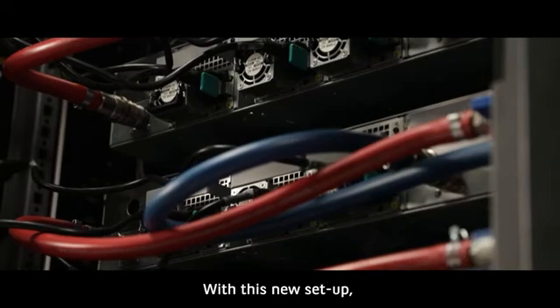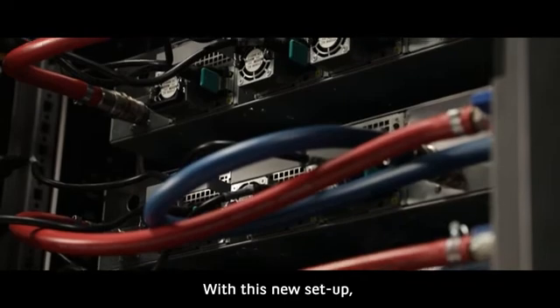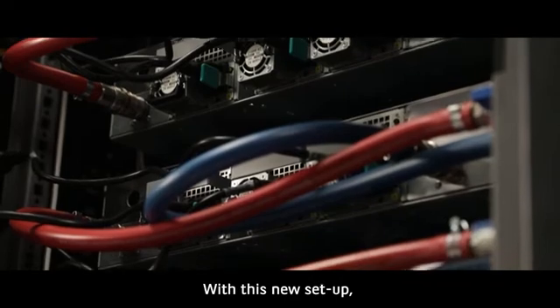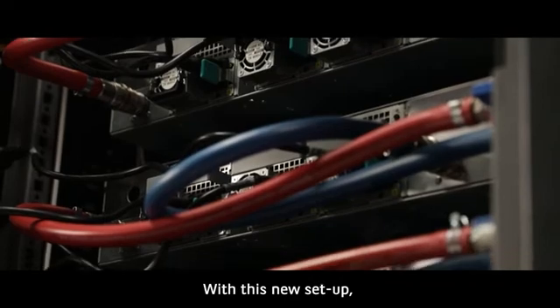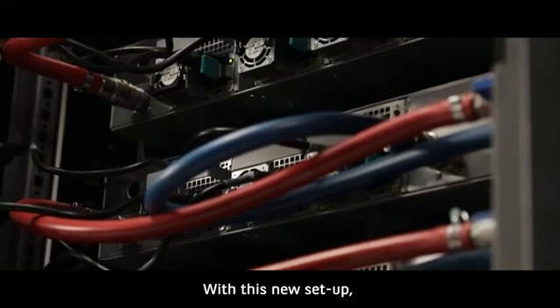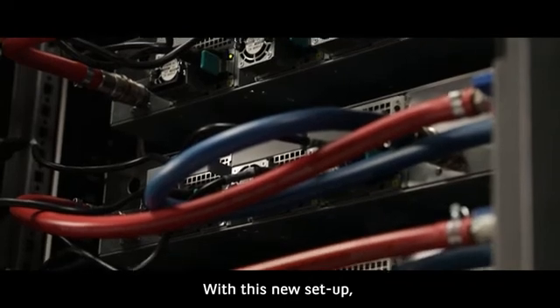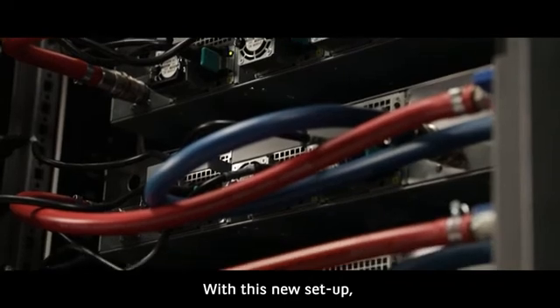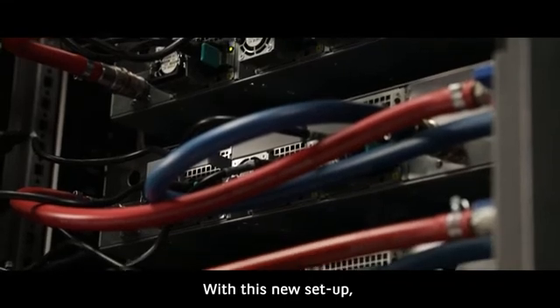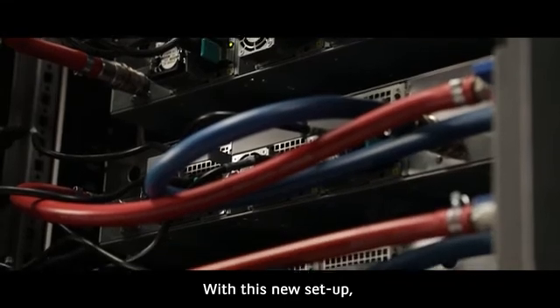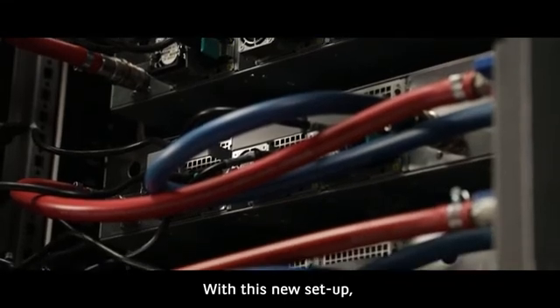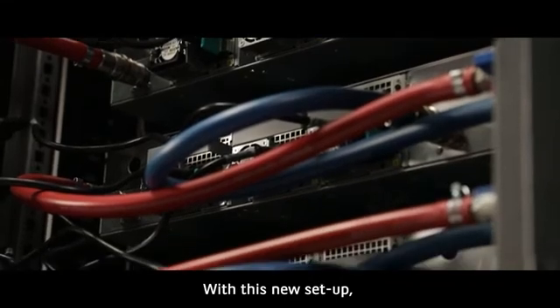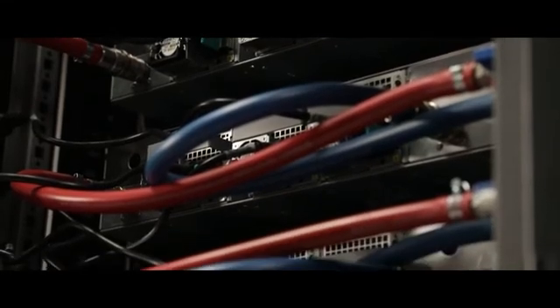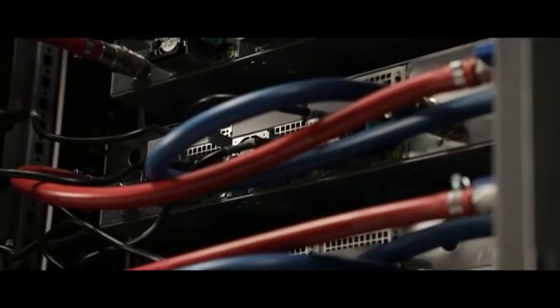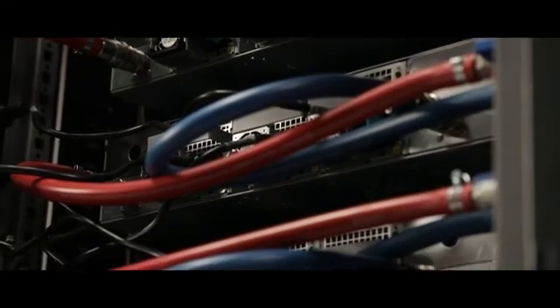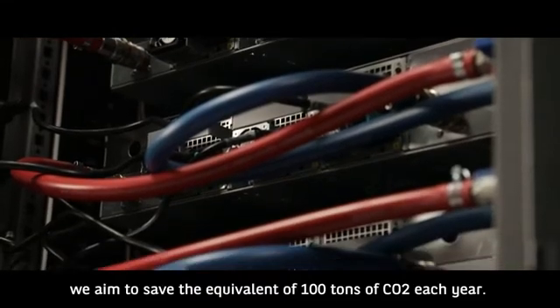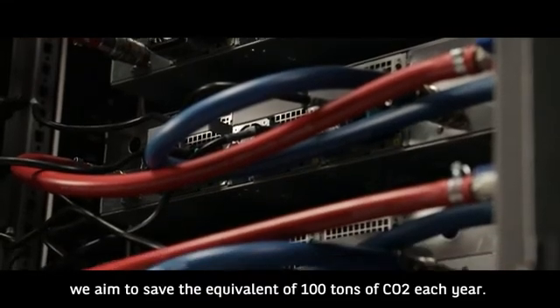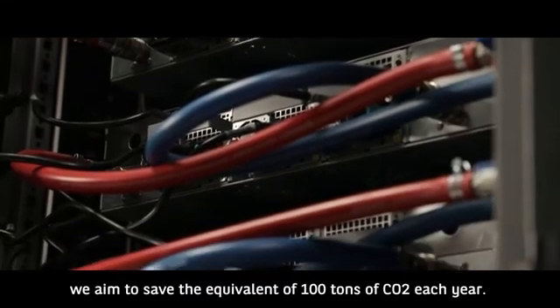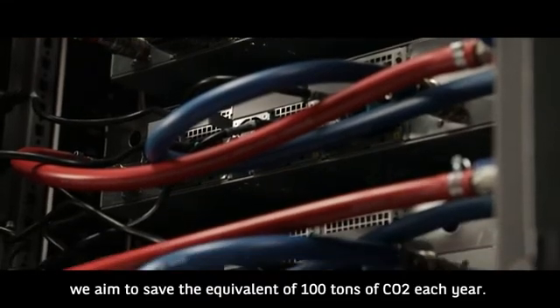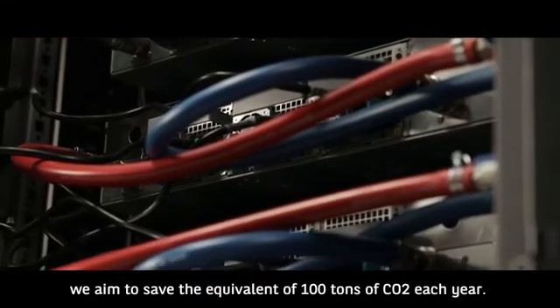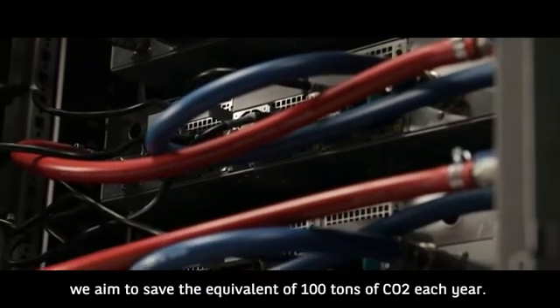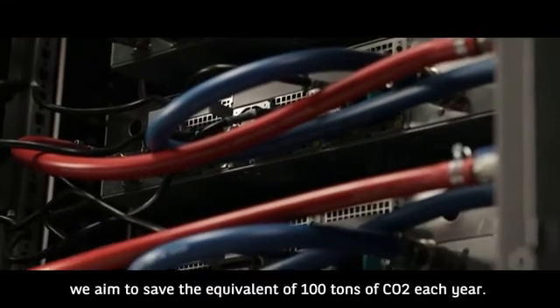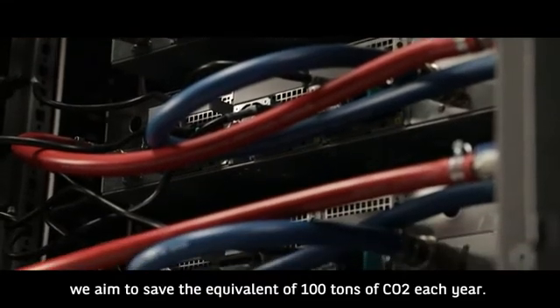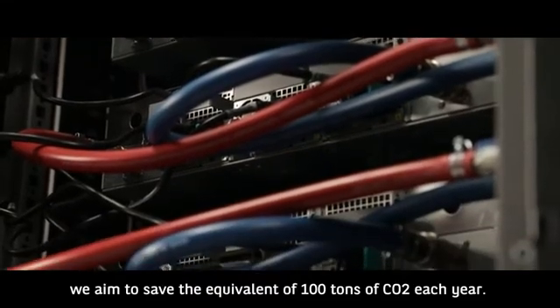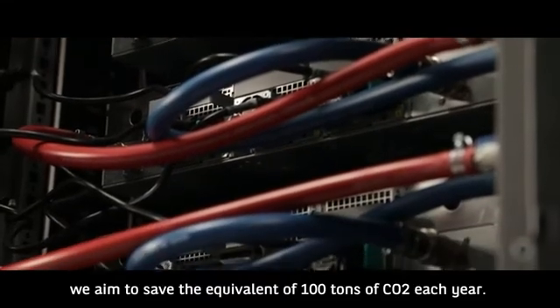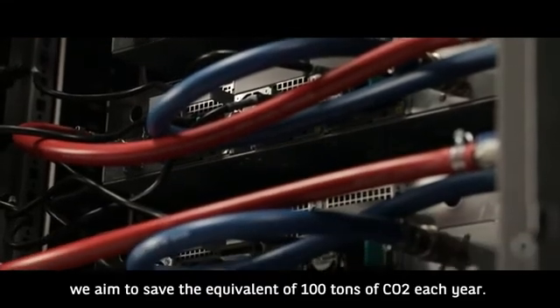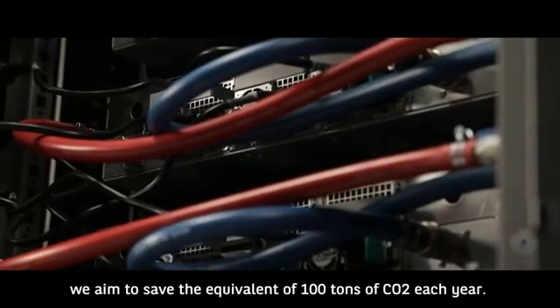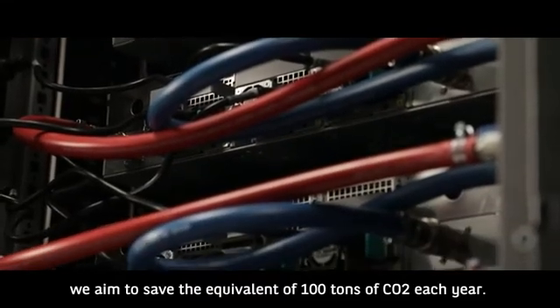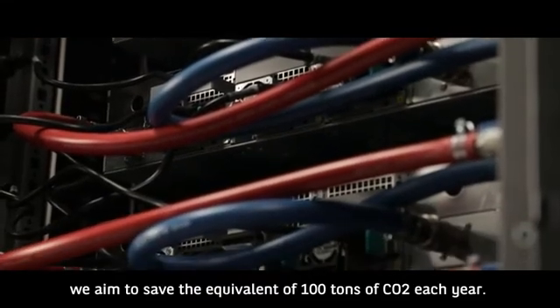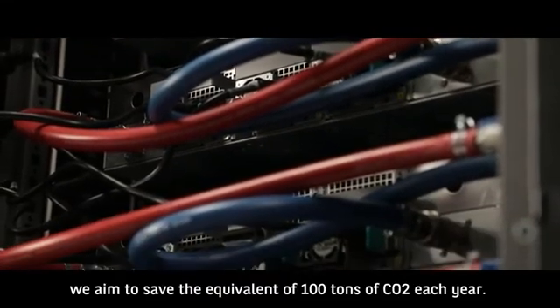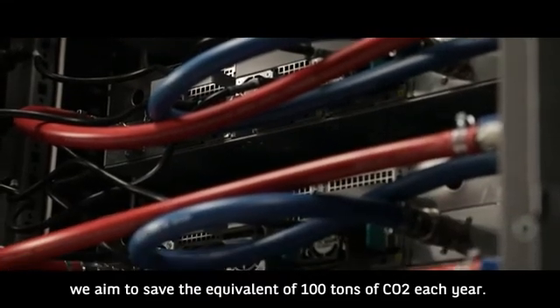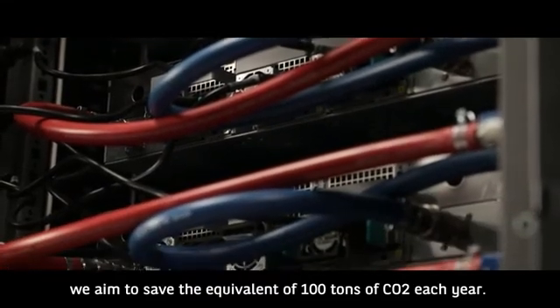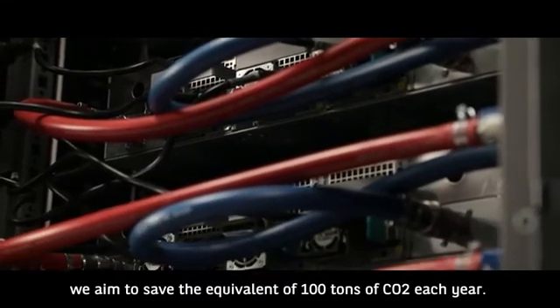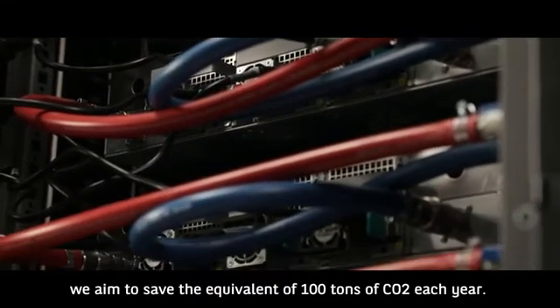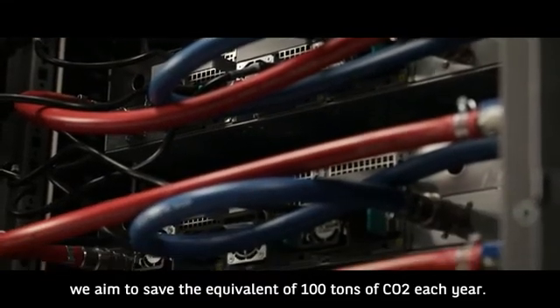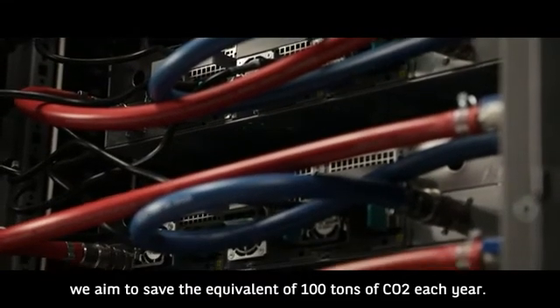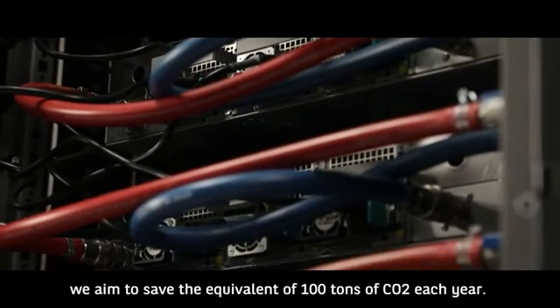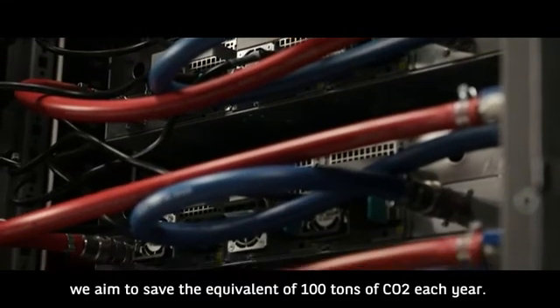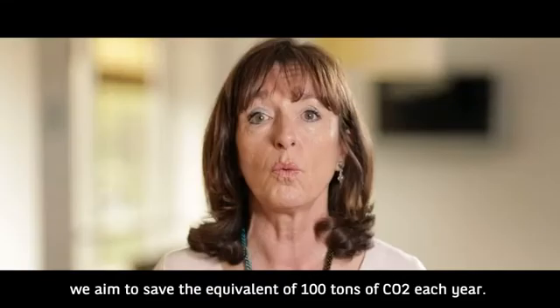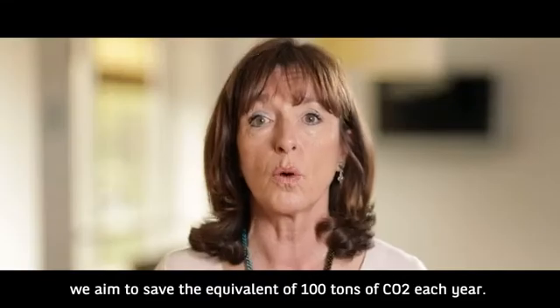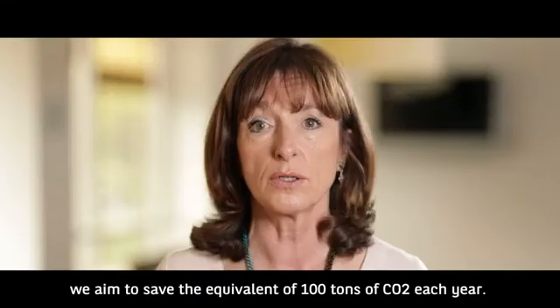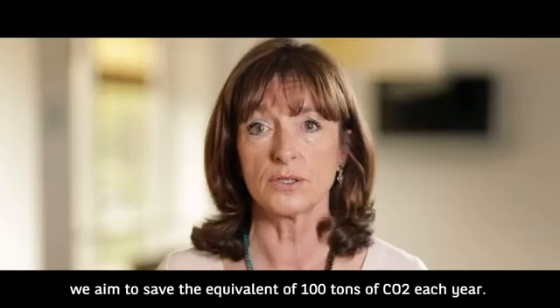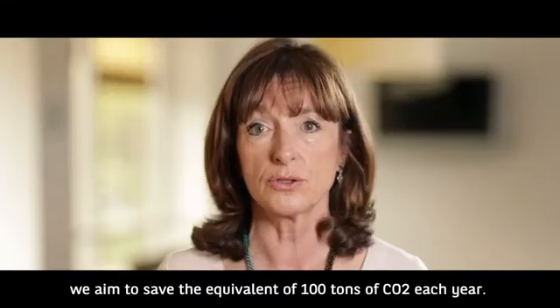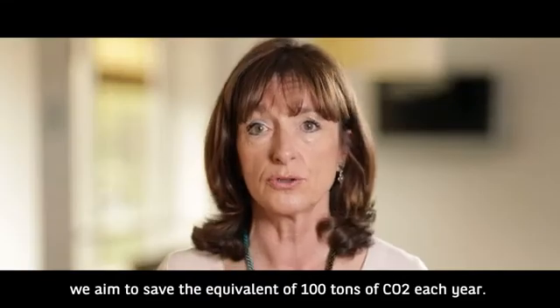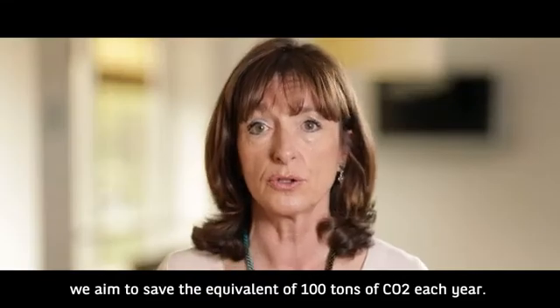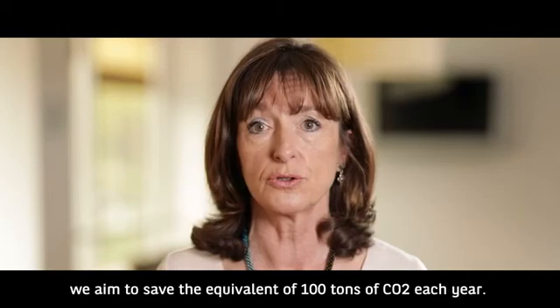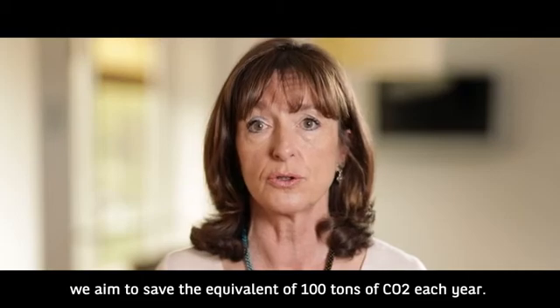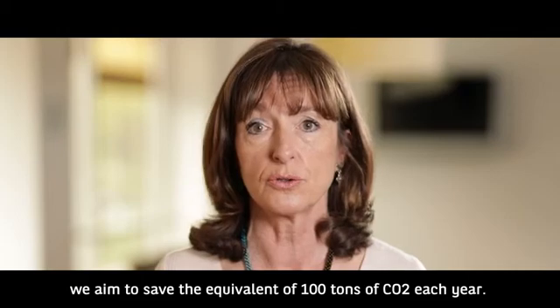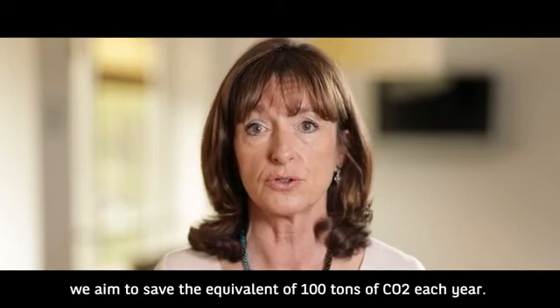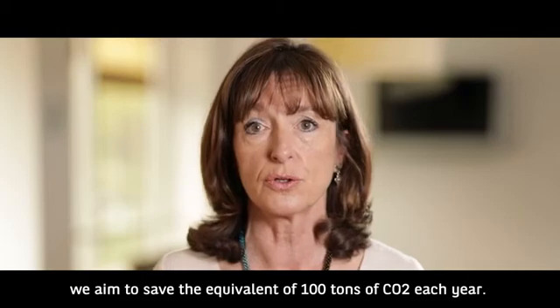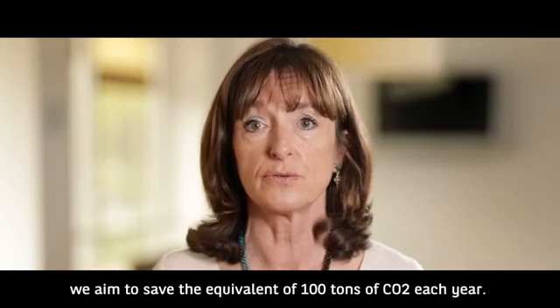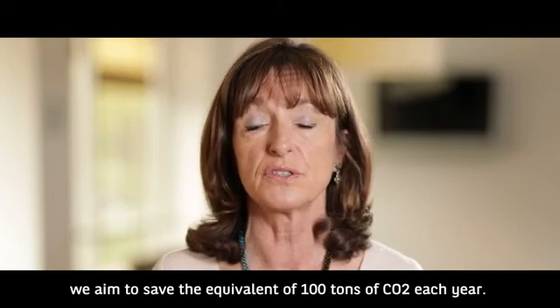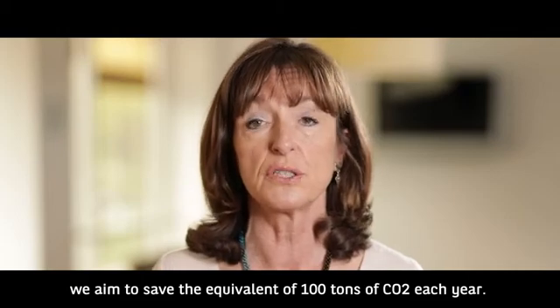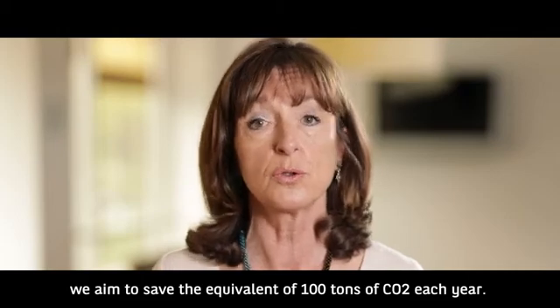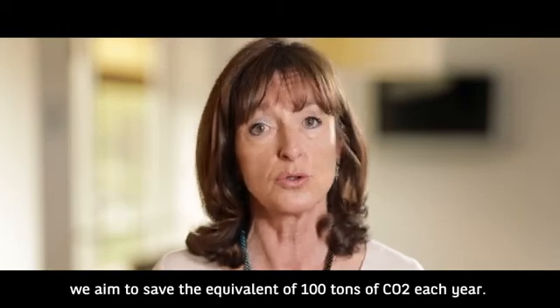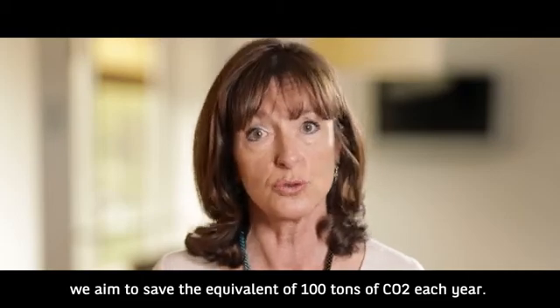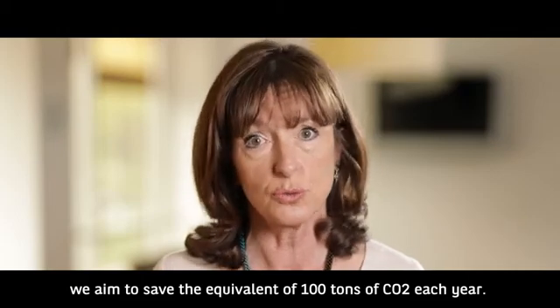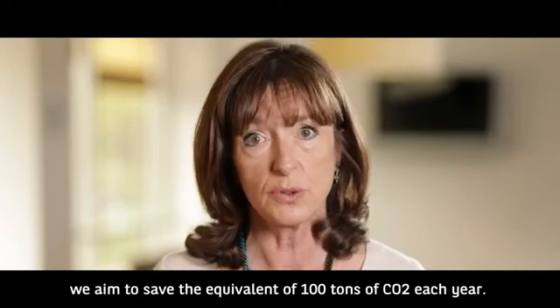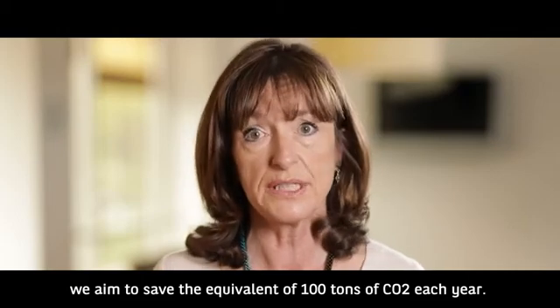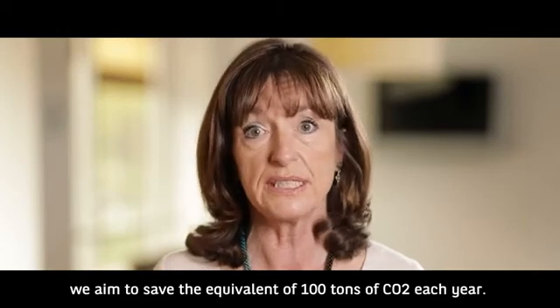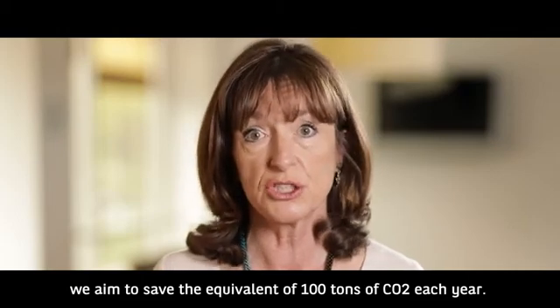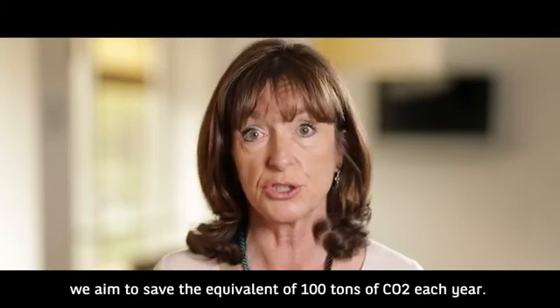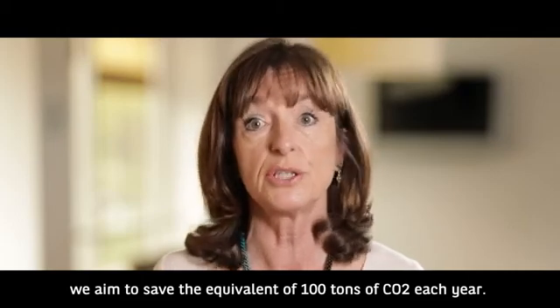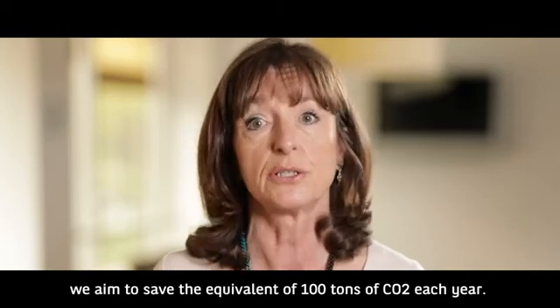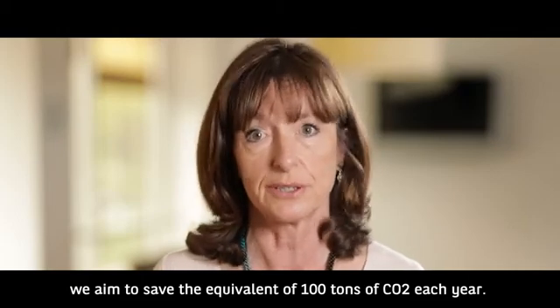With this new setup, we aim to save the equivalent of 100 tons of CO2 each year.